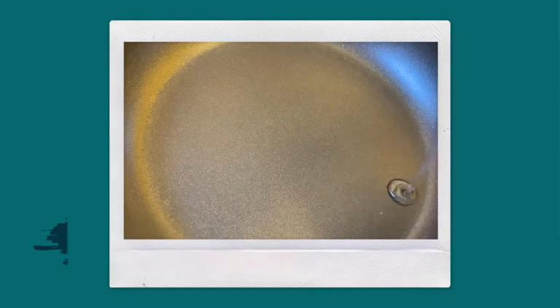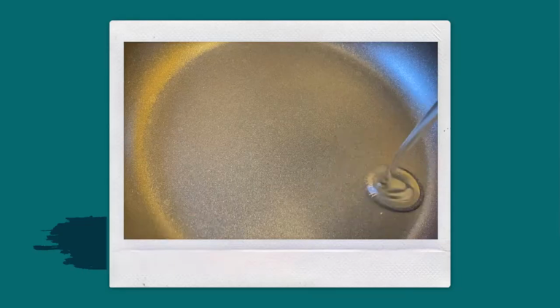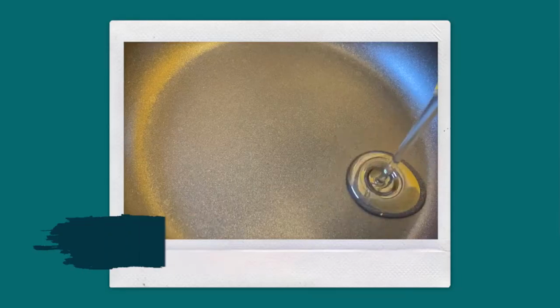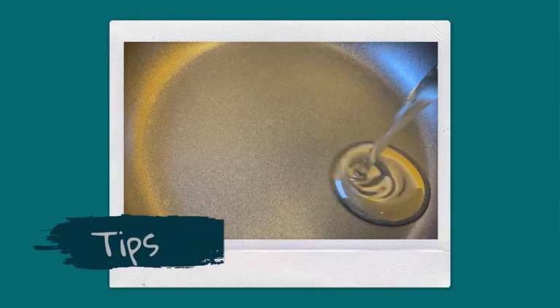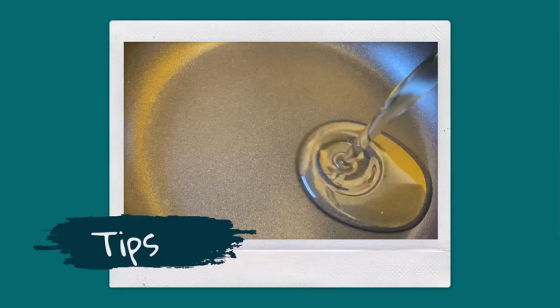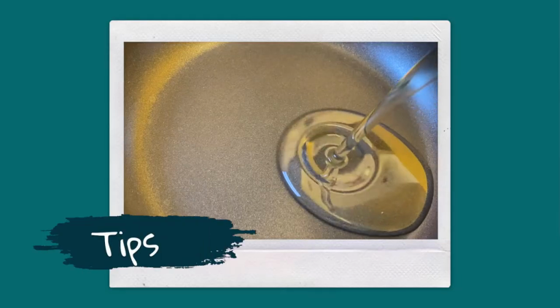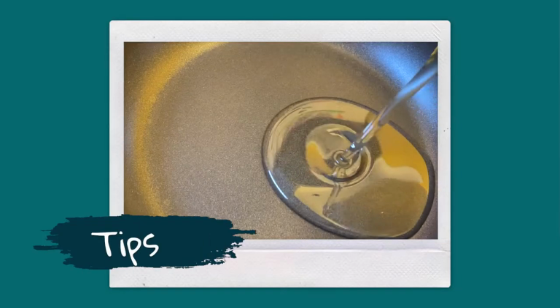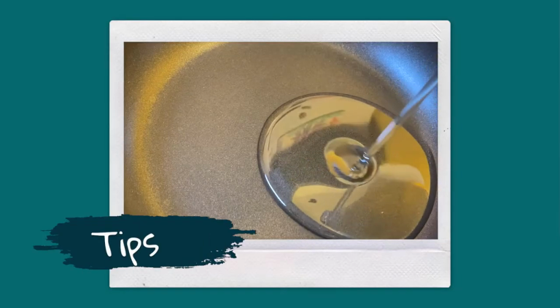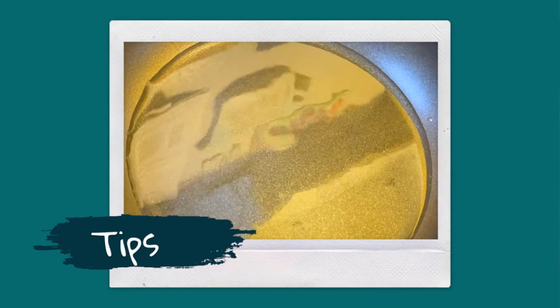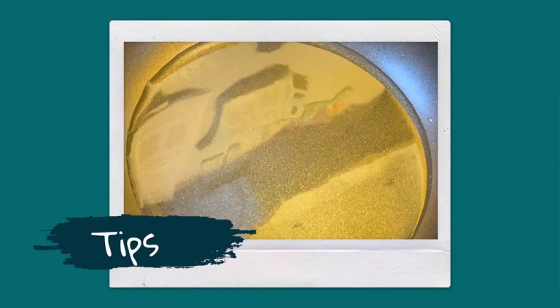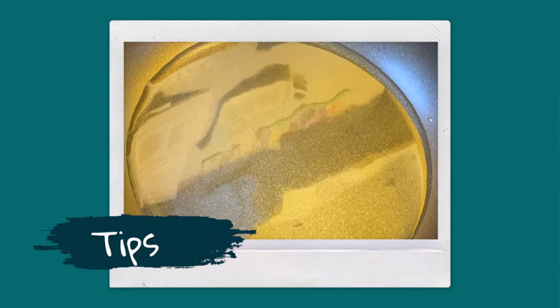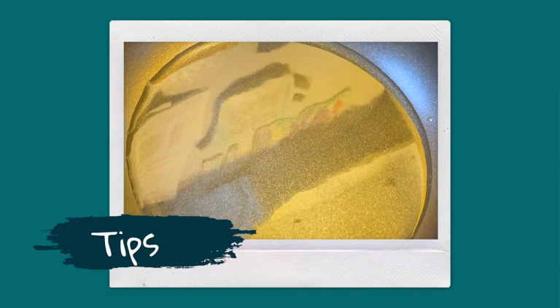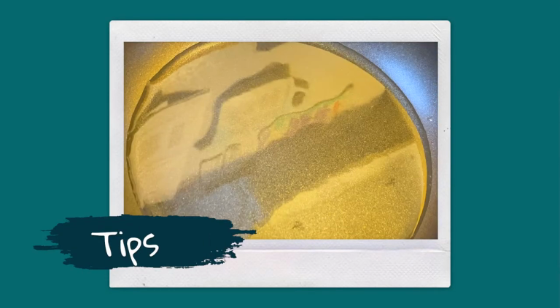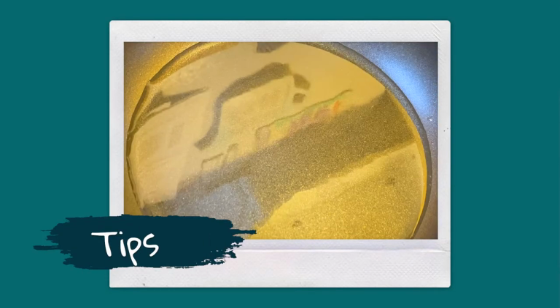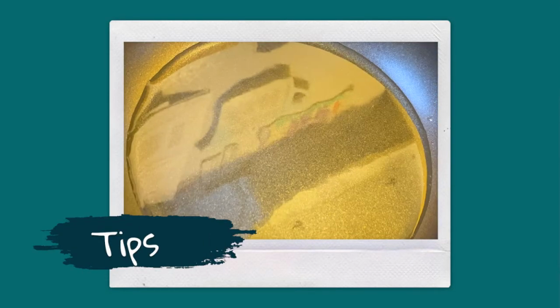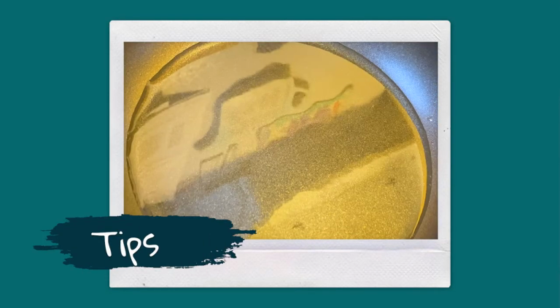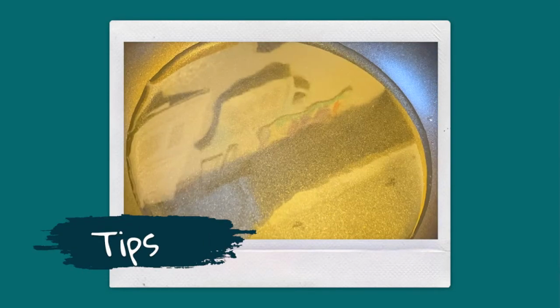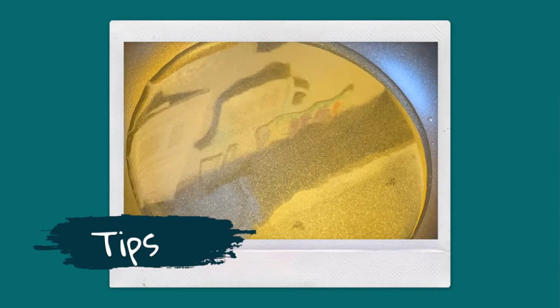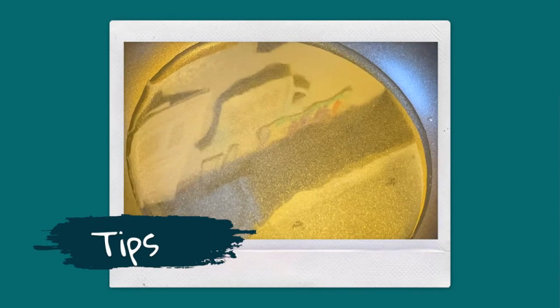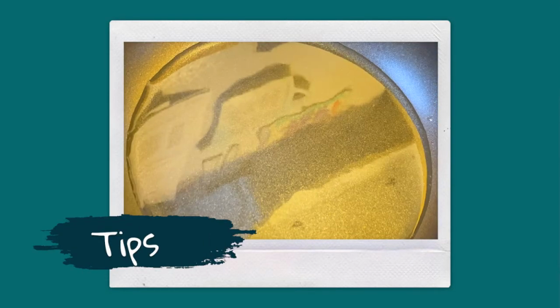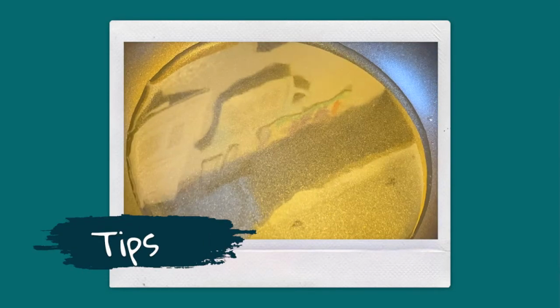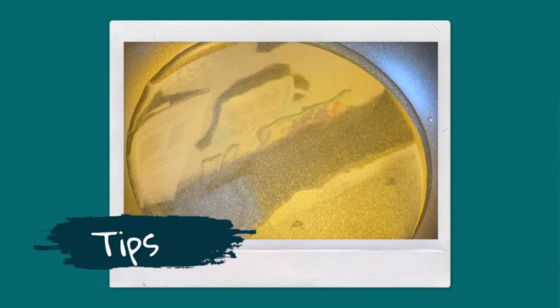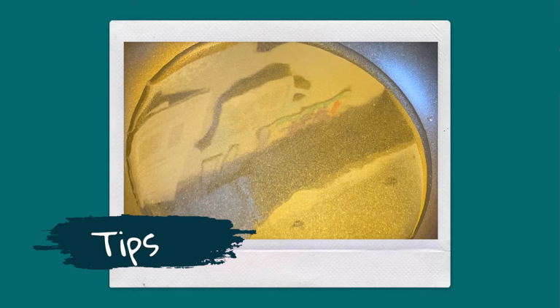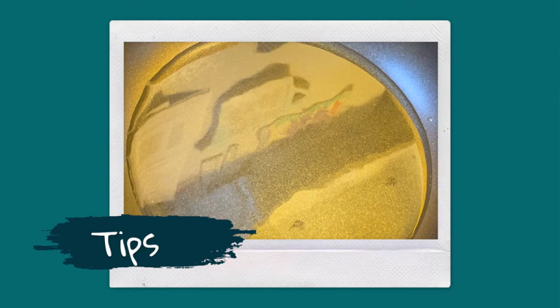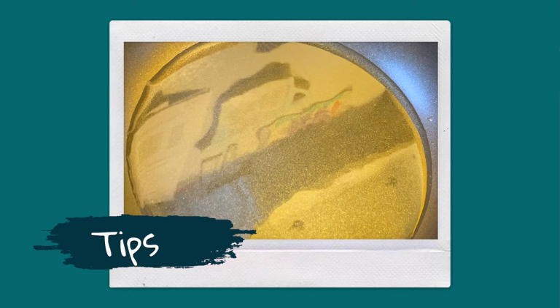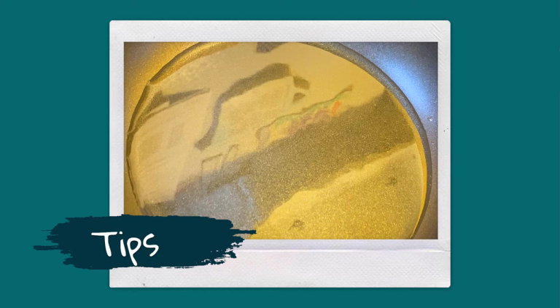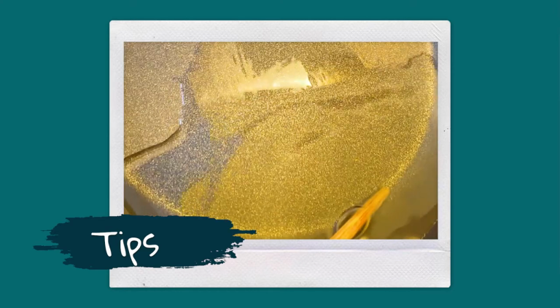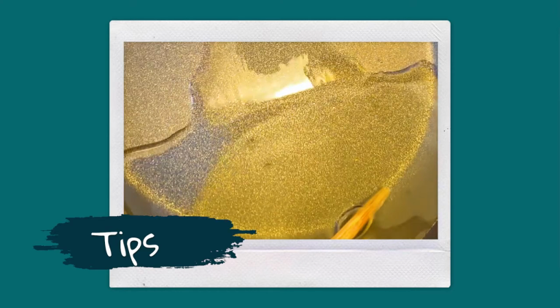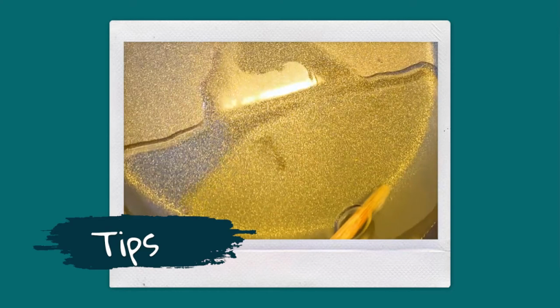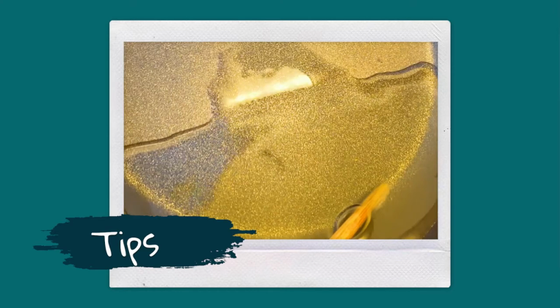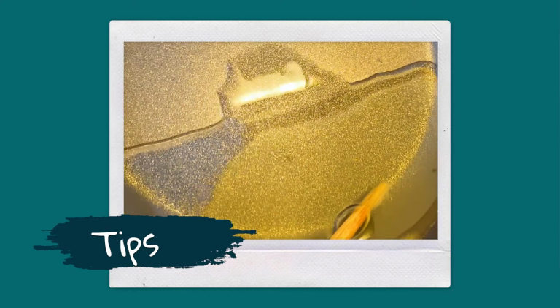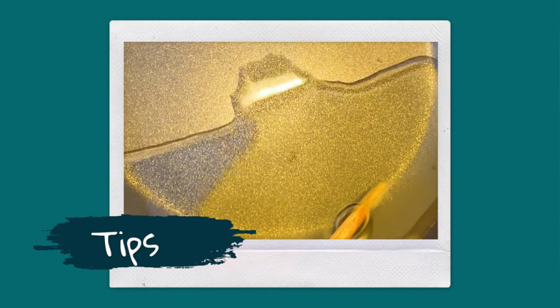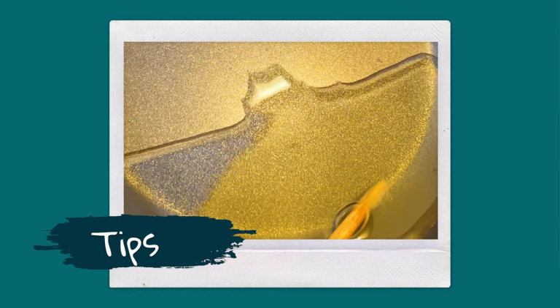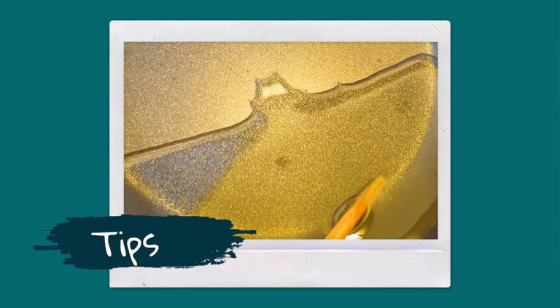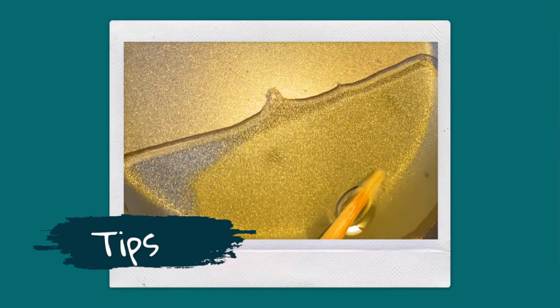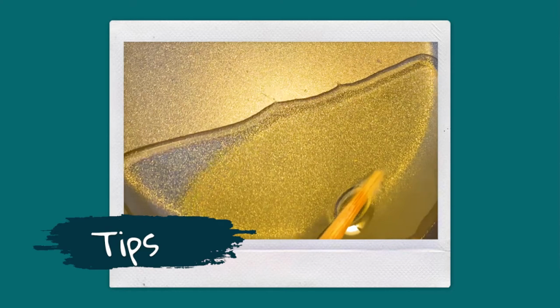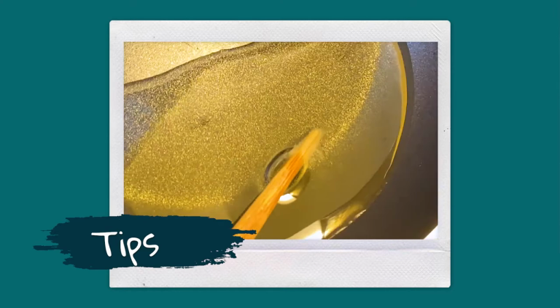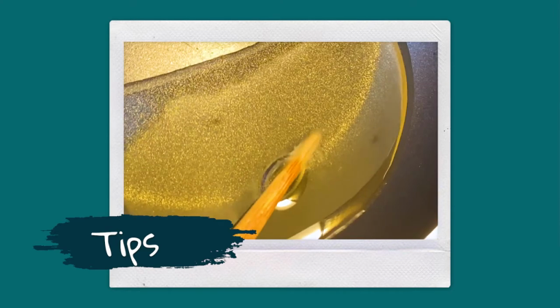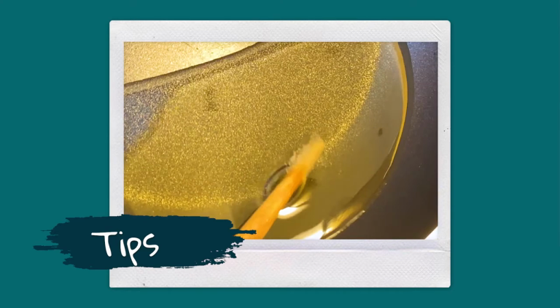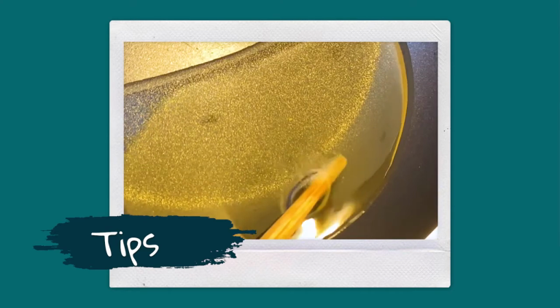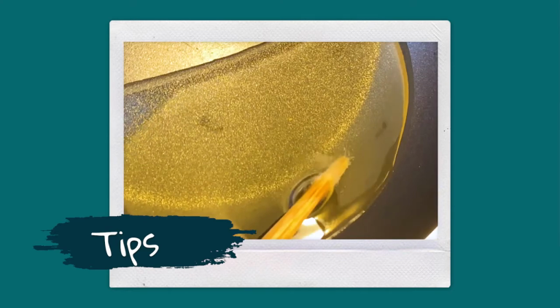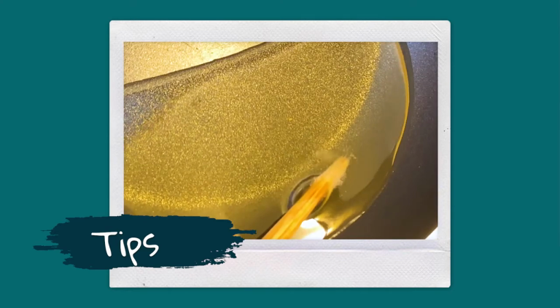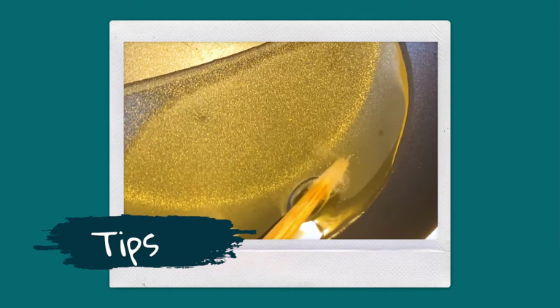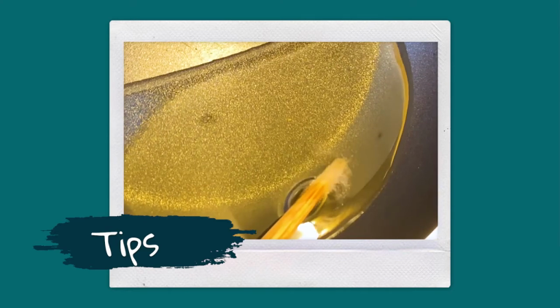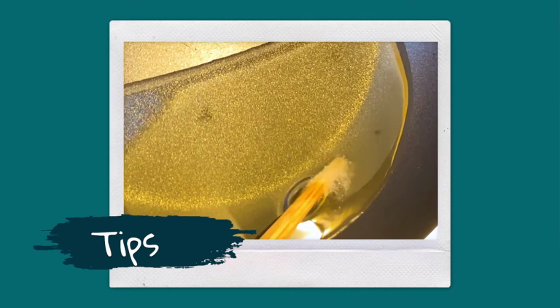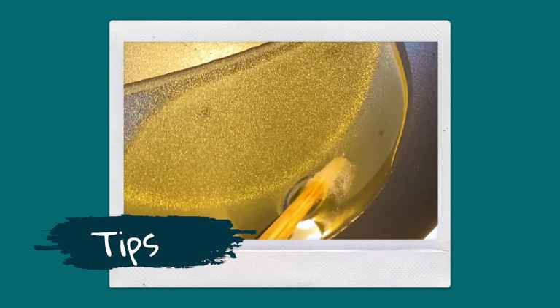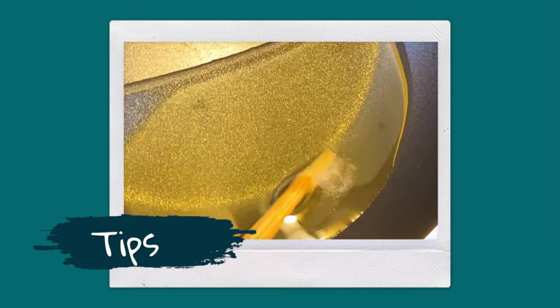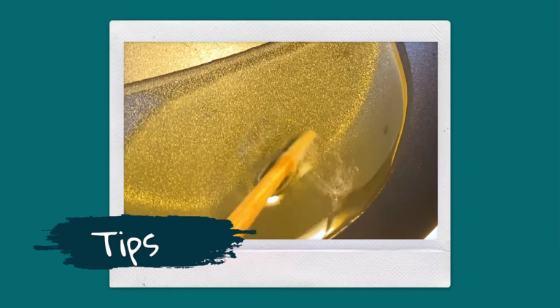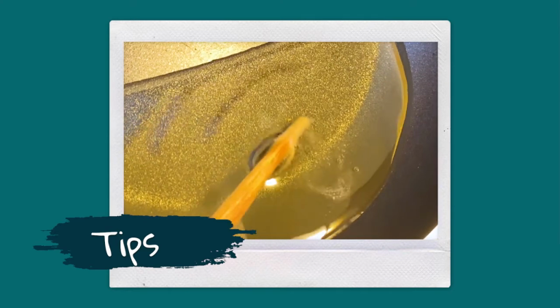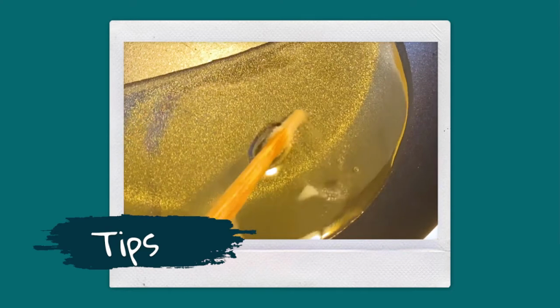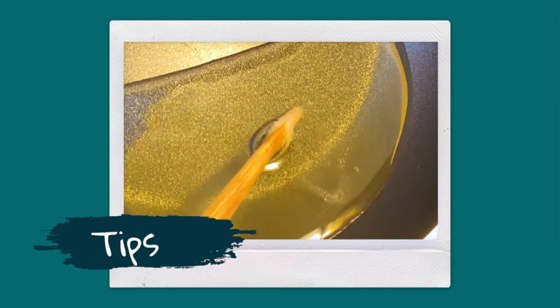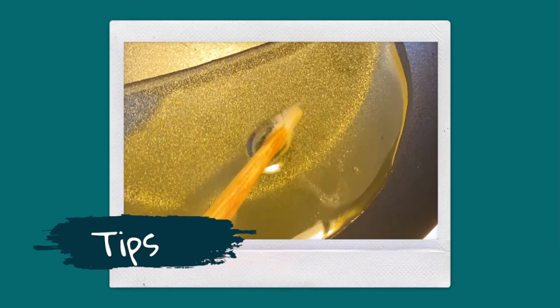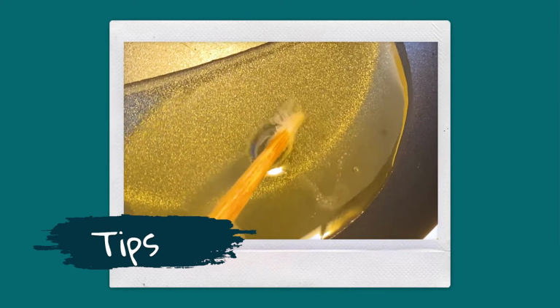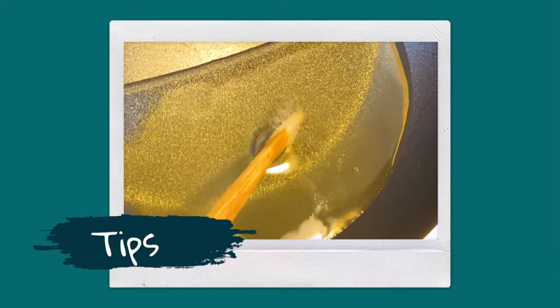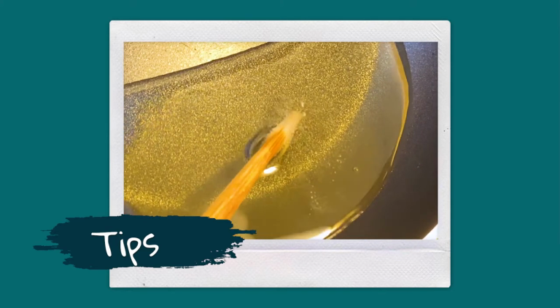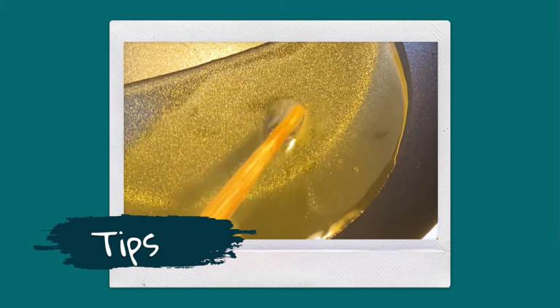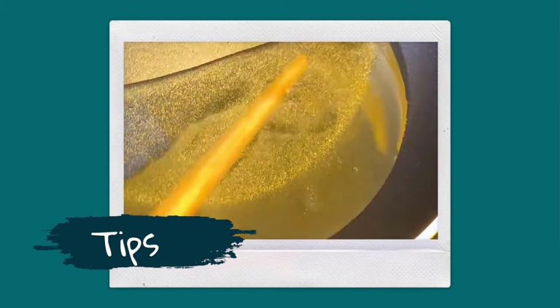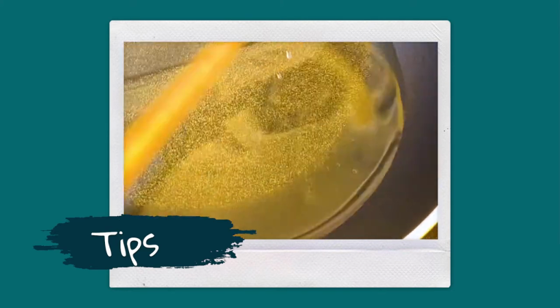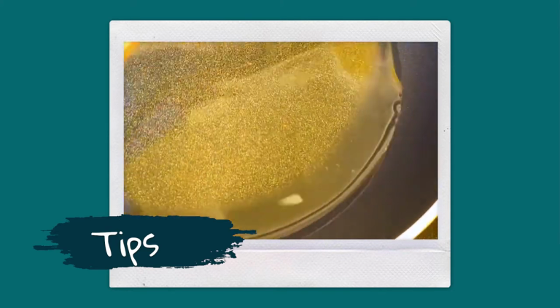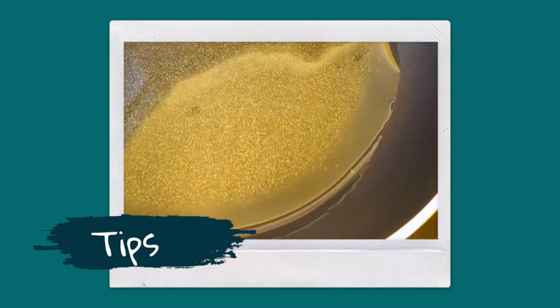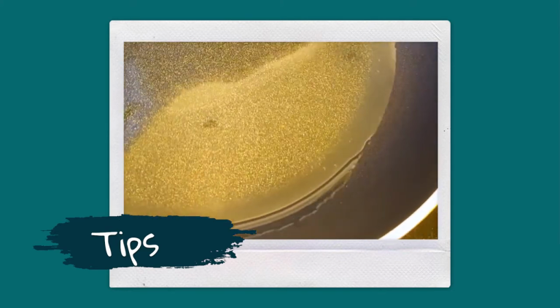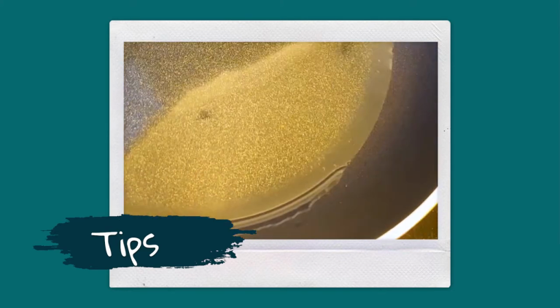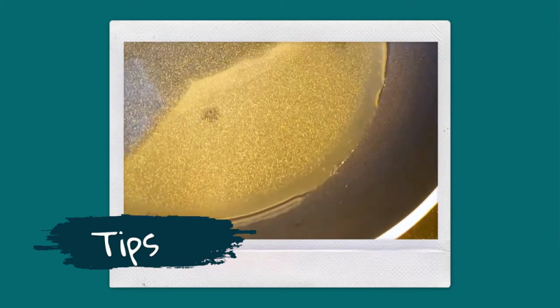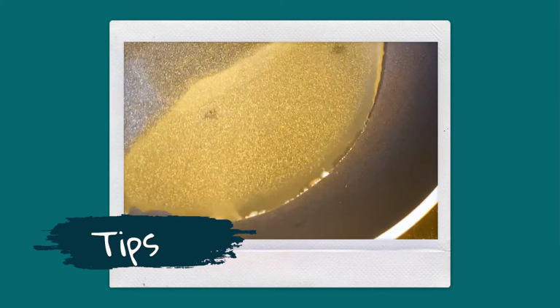Tip: to identify if the oil is hot enough, I usually check it with a chopstick. If there are bubbles coming from around the chopstick then the oil is ready.